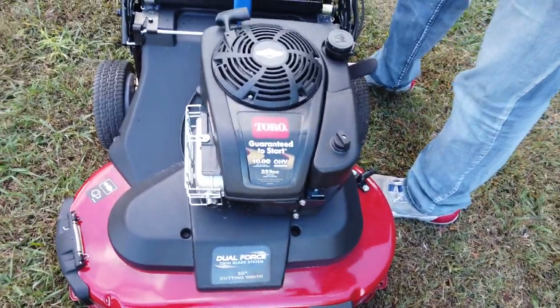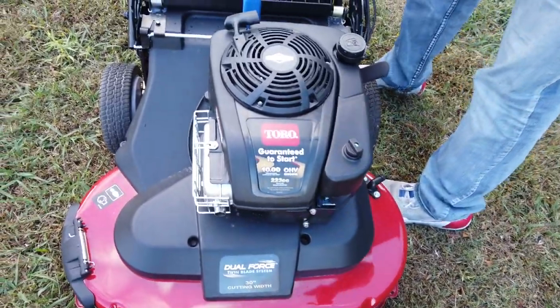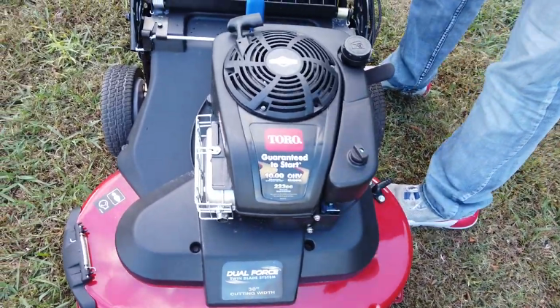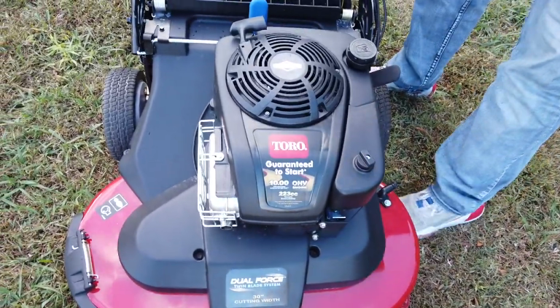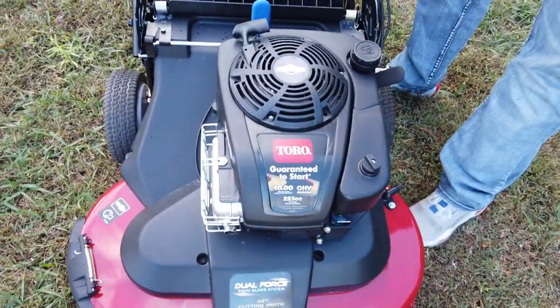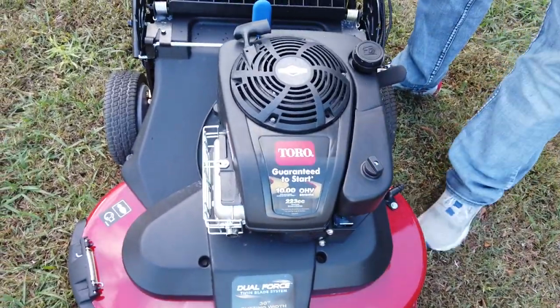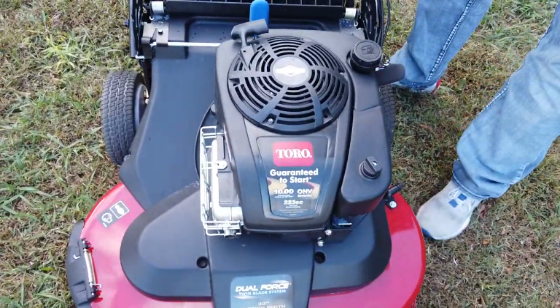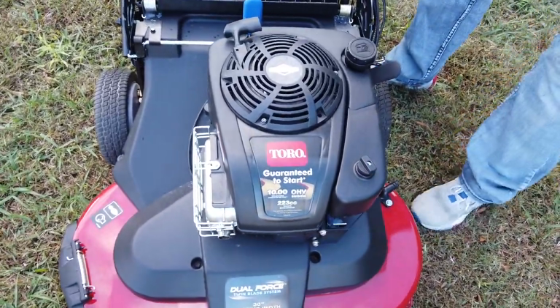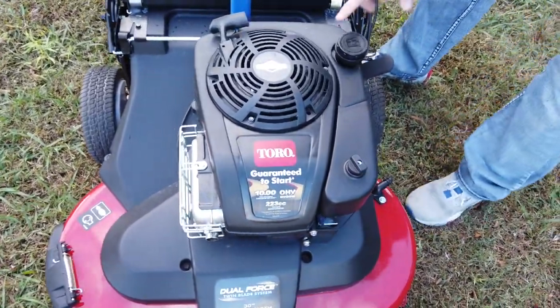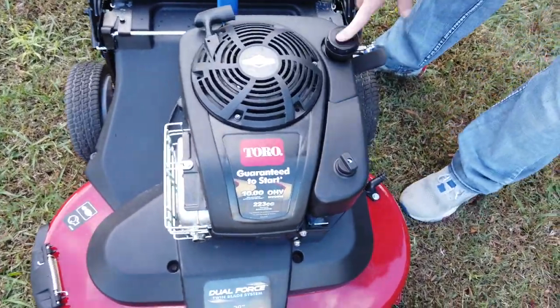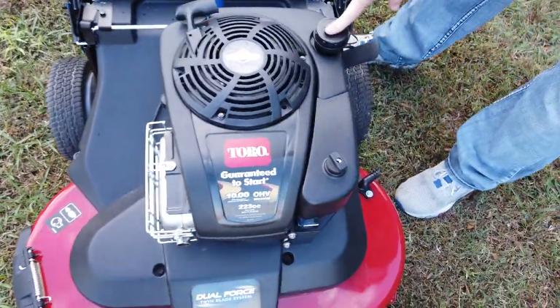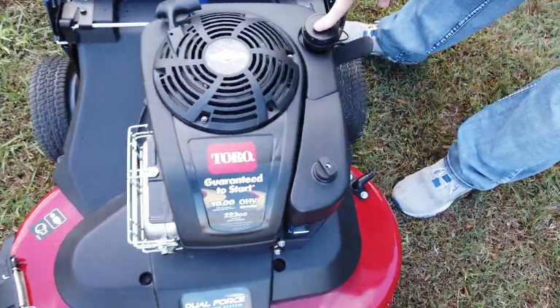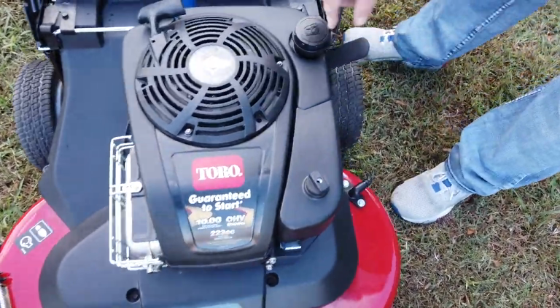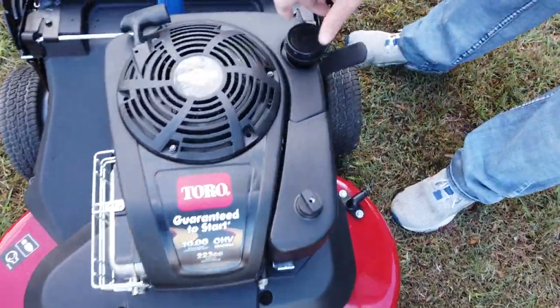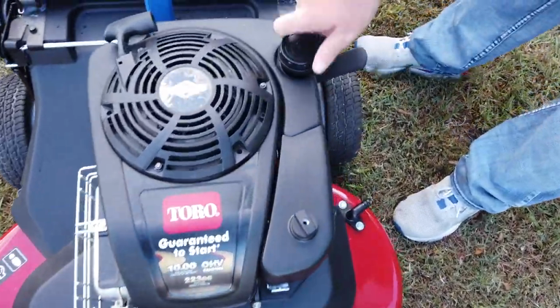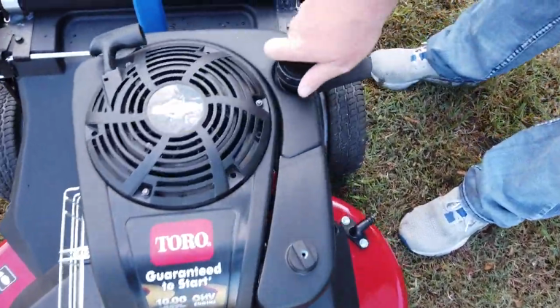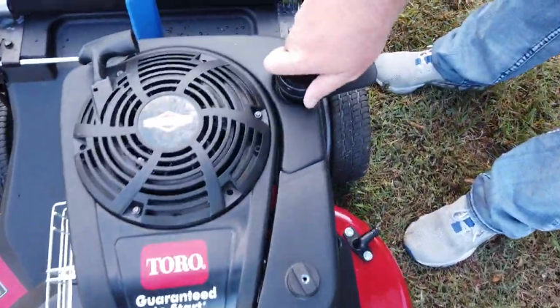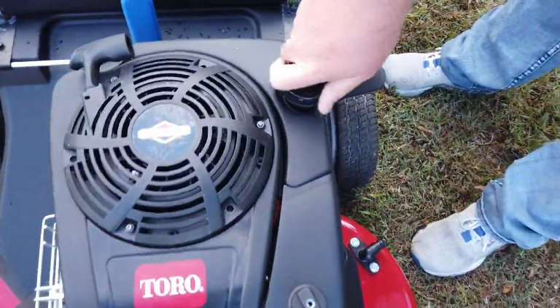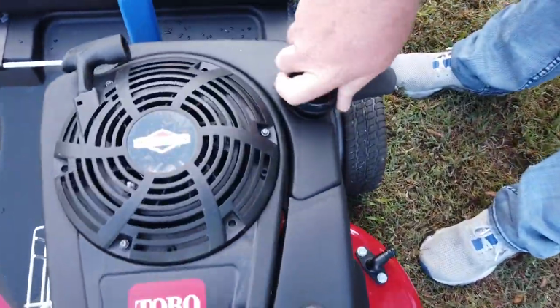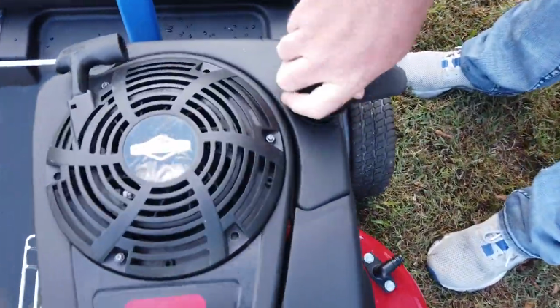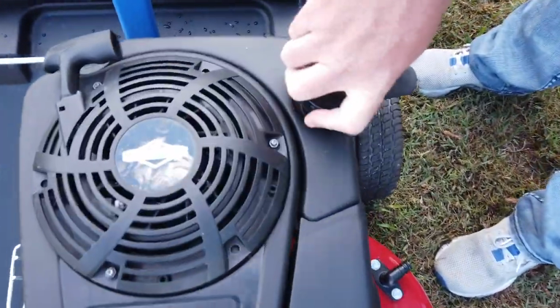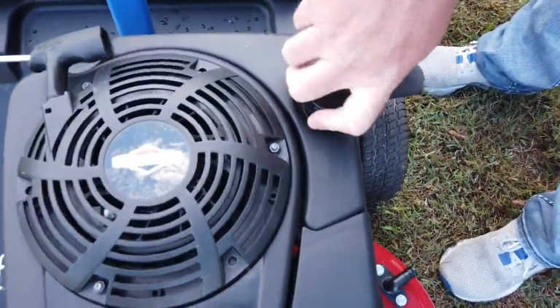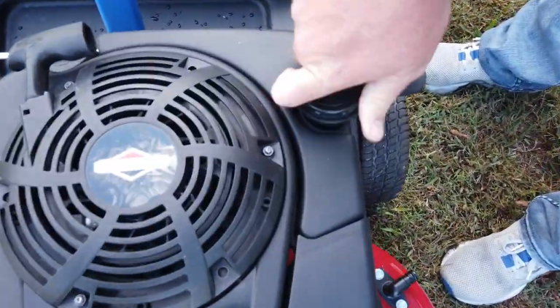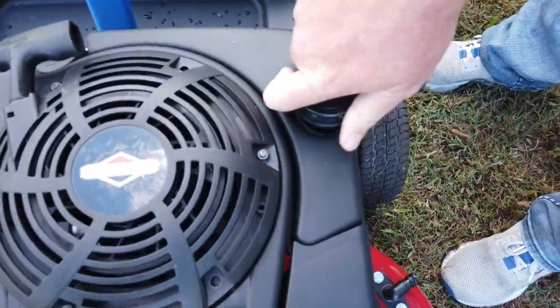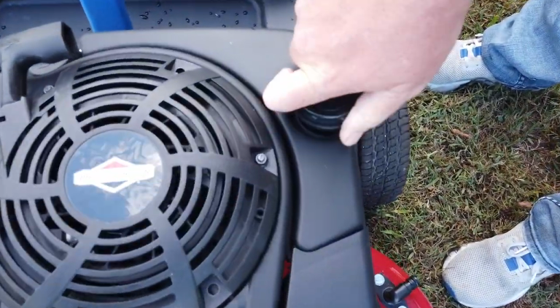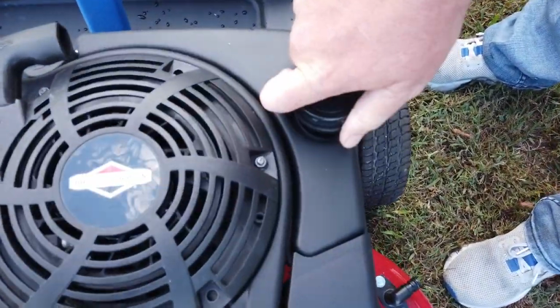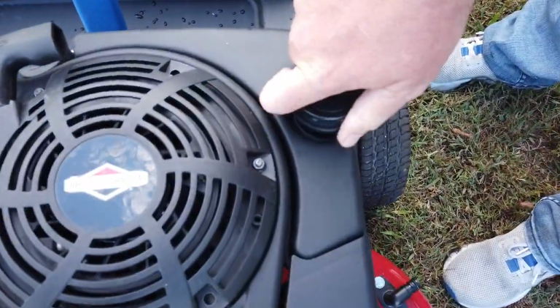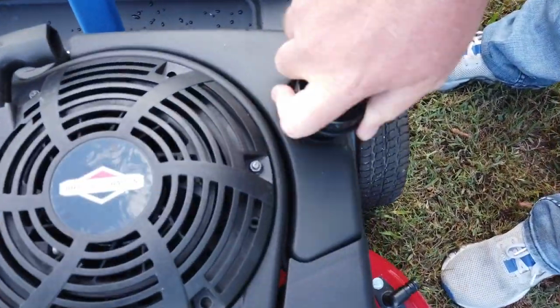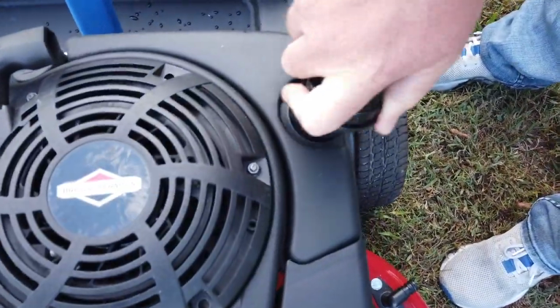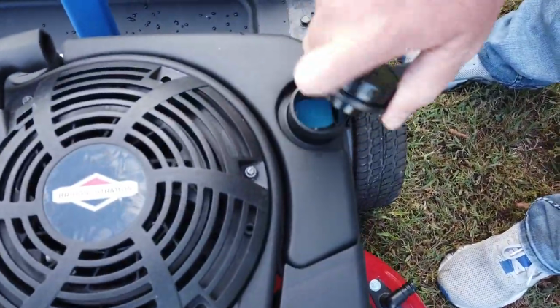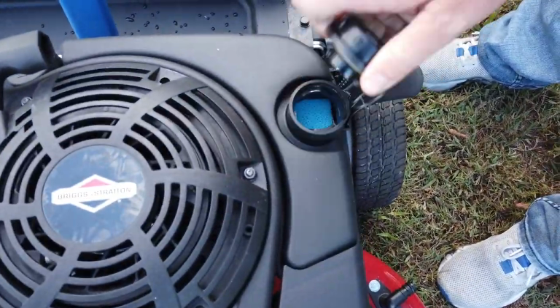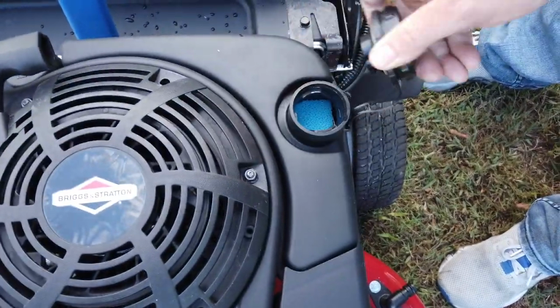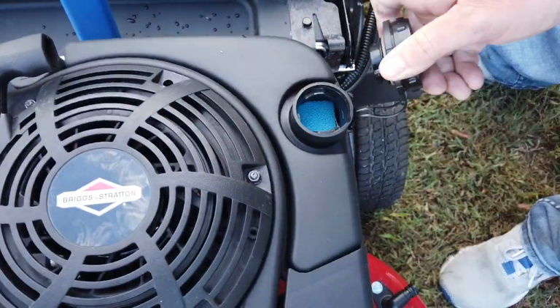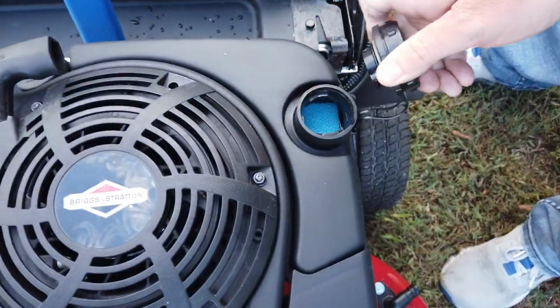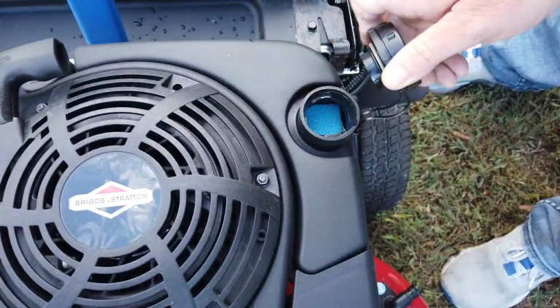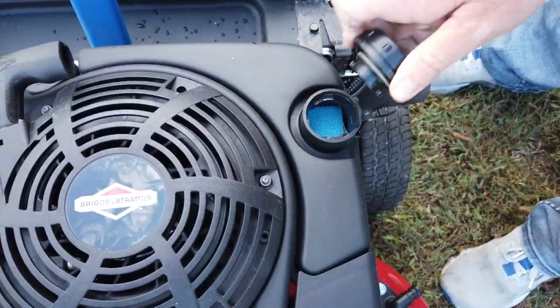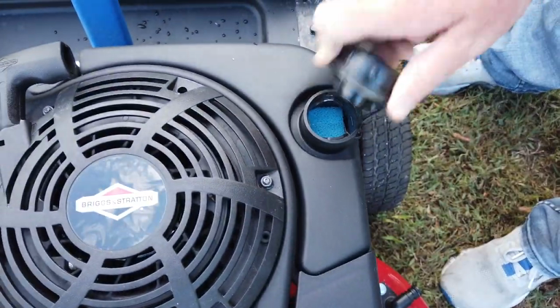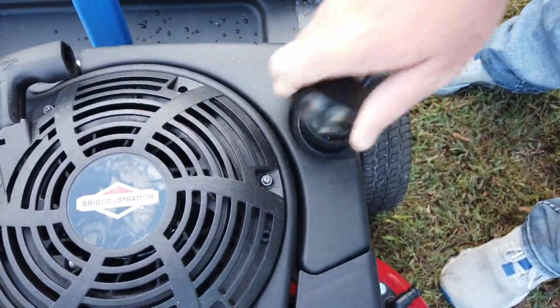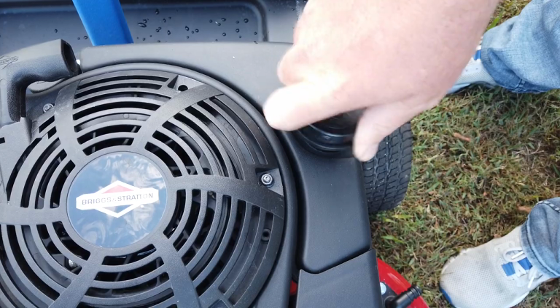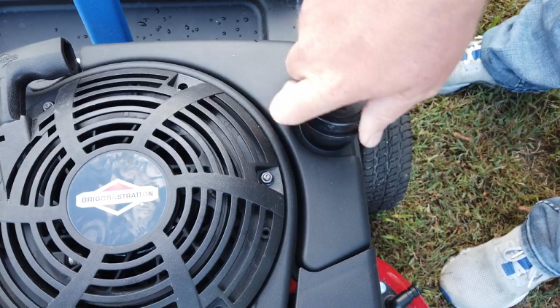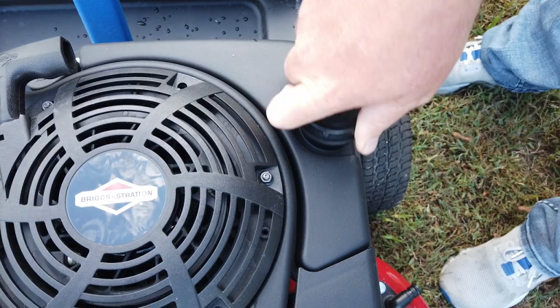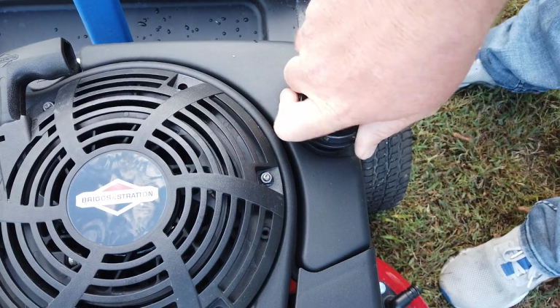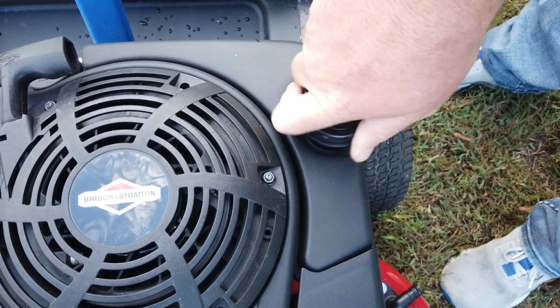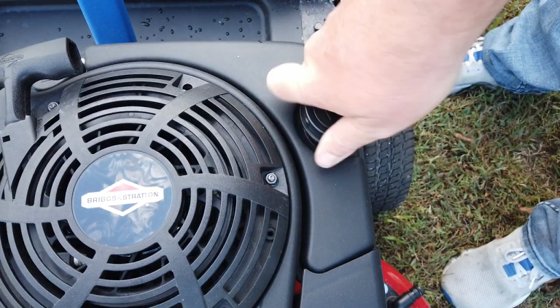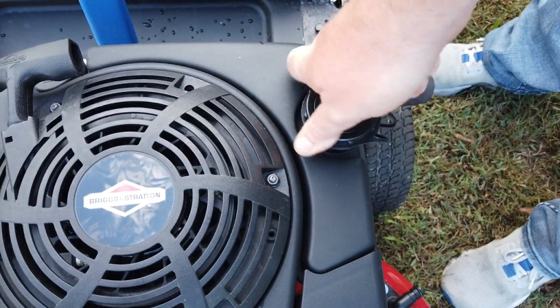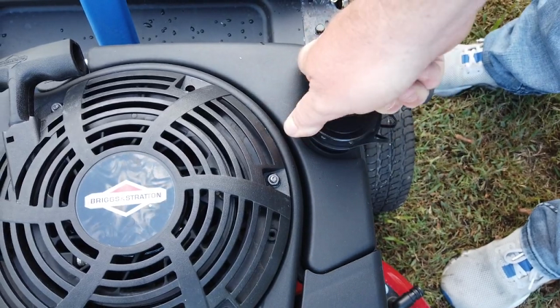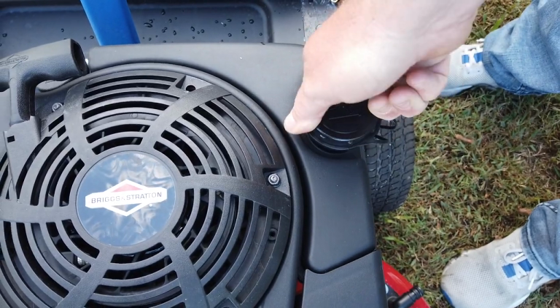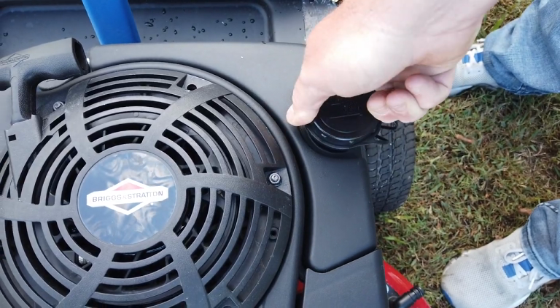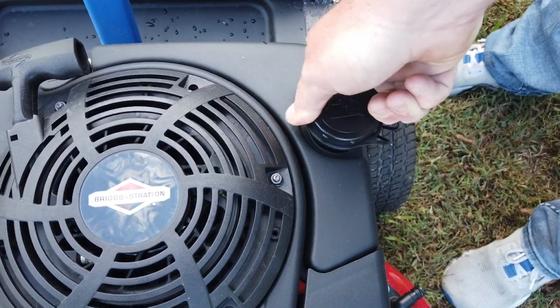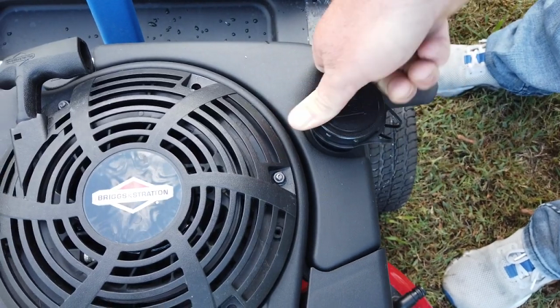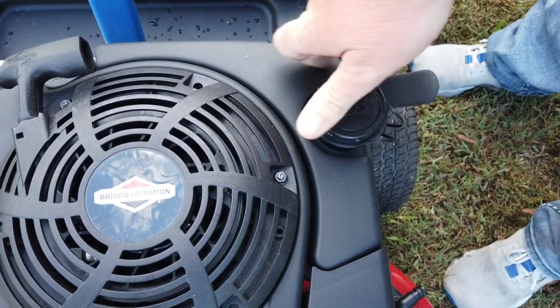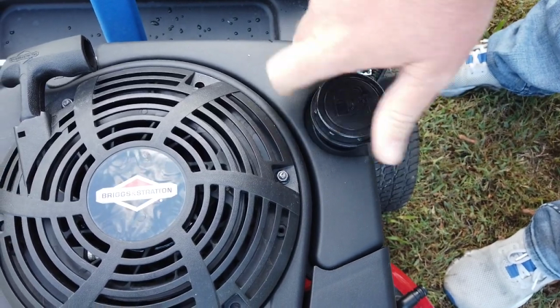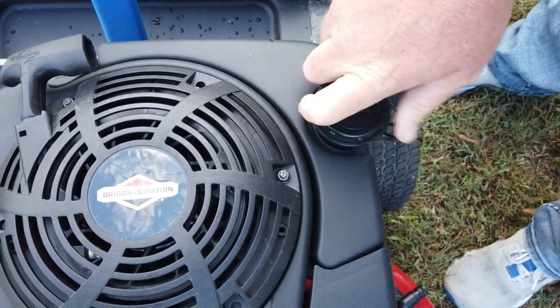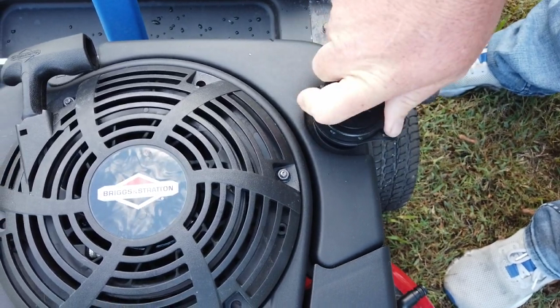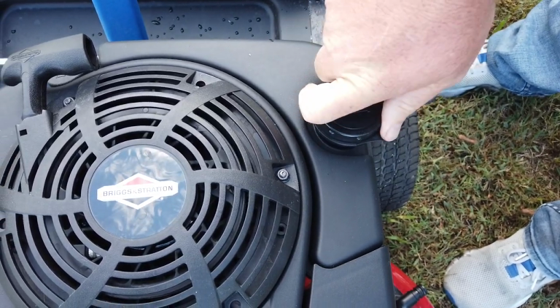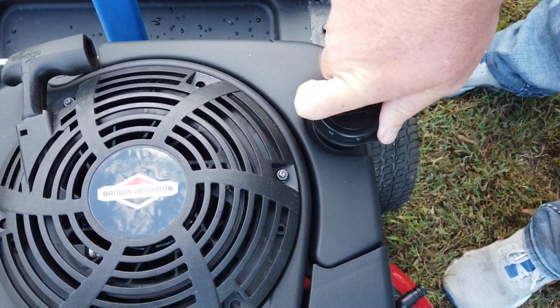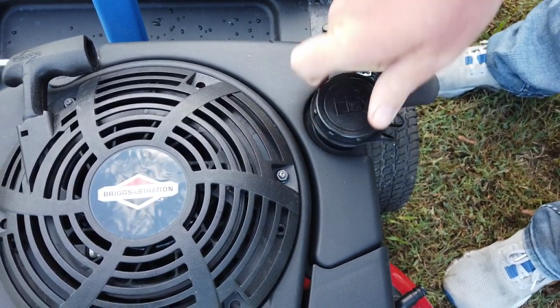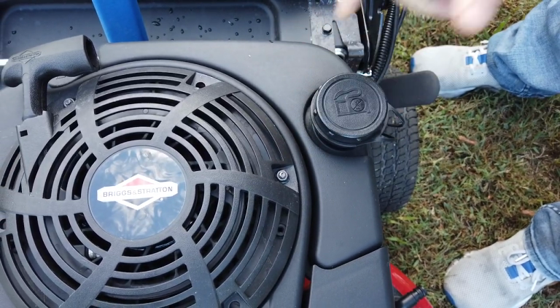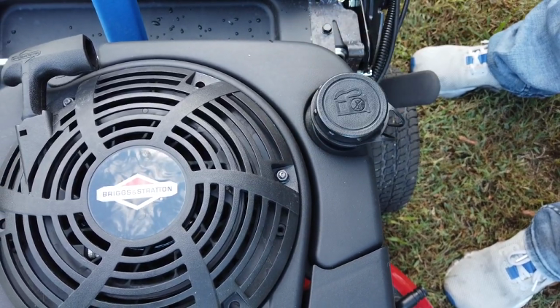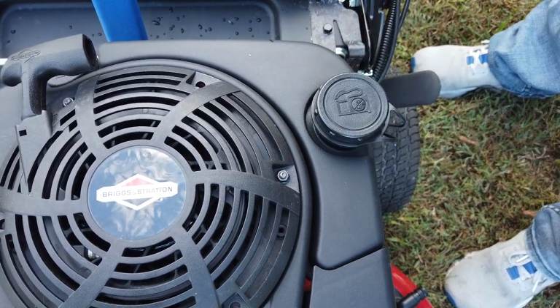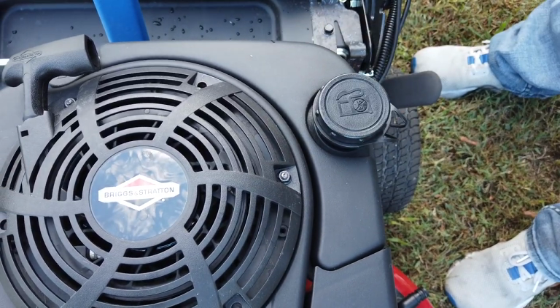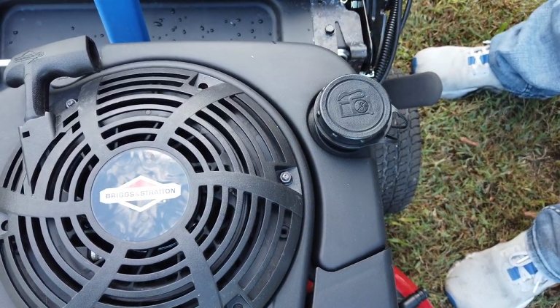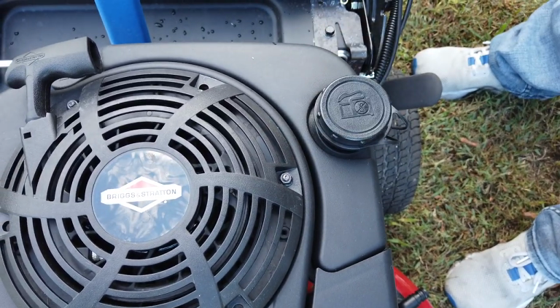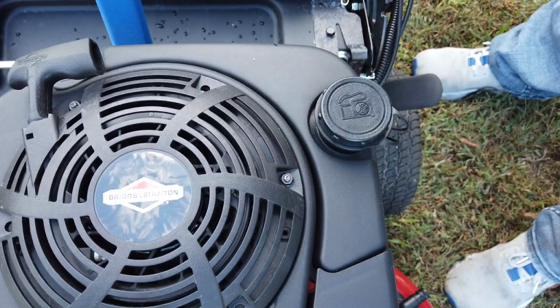You got your gas here, it holds 1.2 quarts and runs for about an hour long.